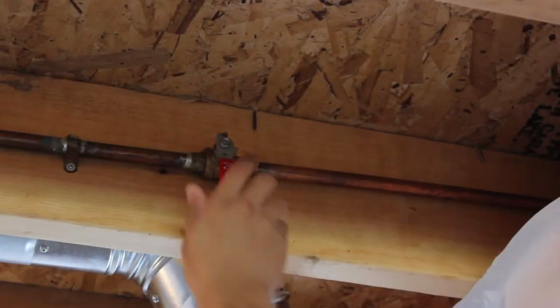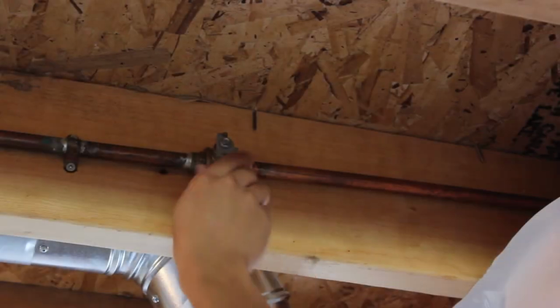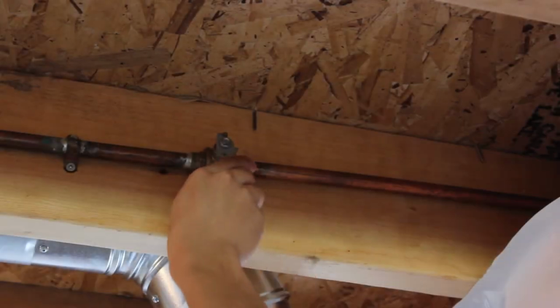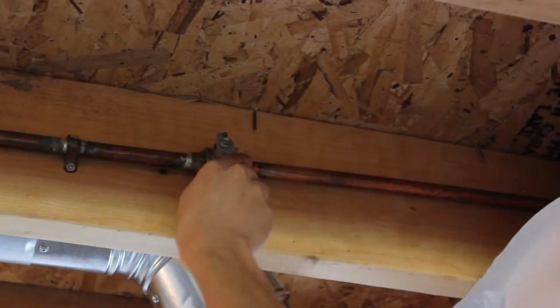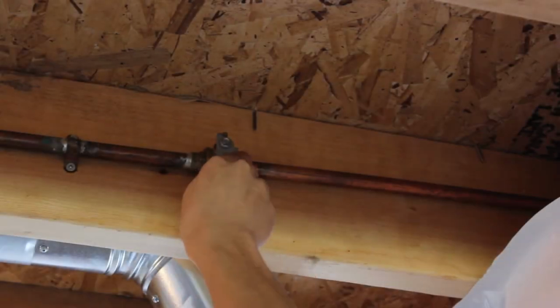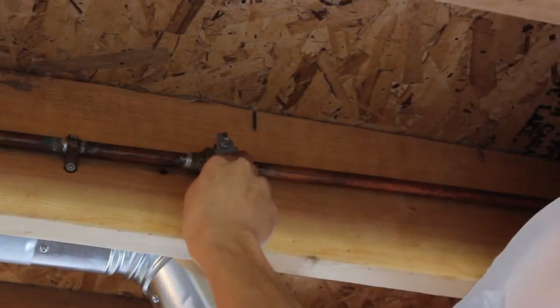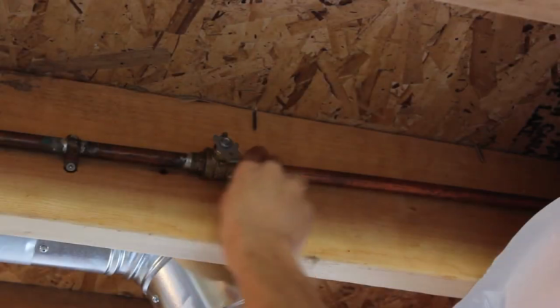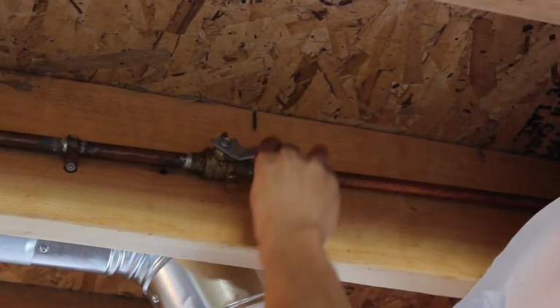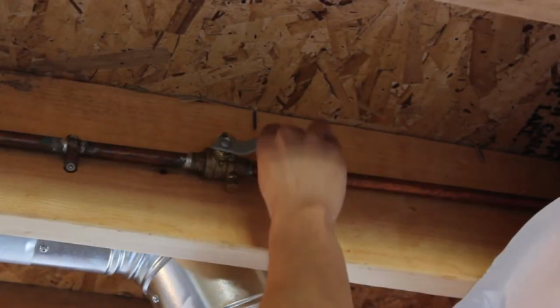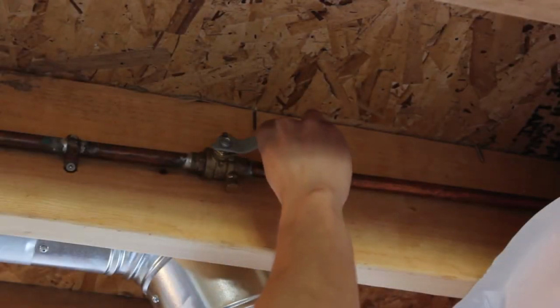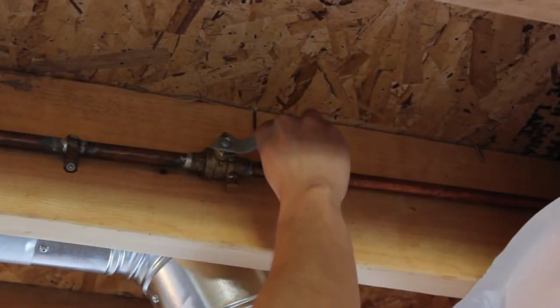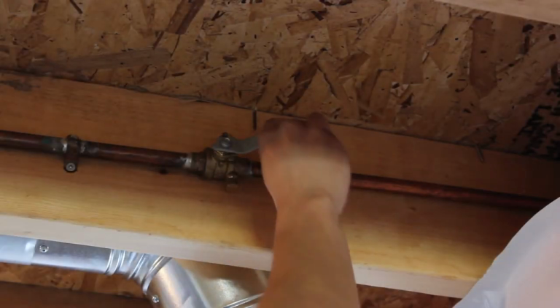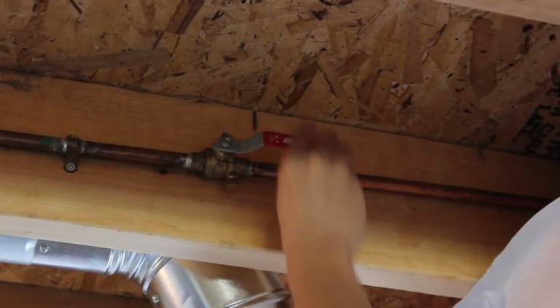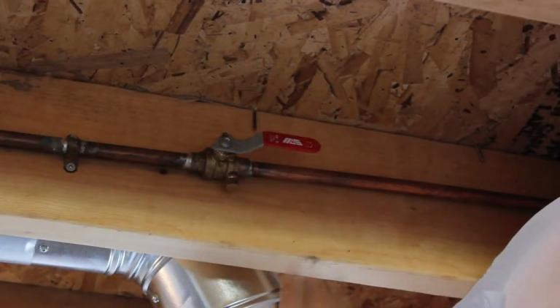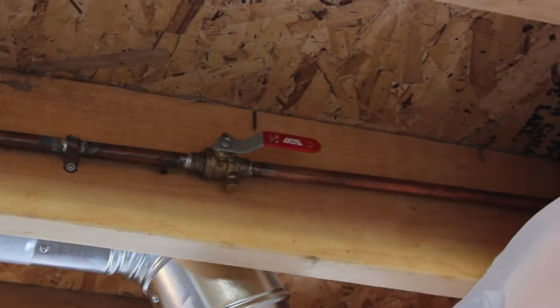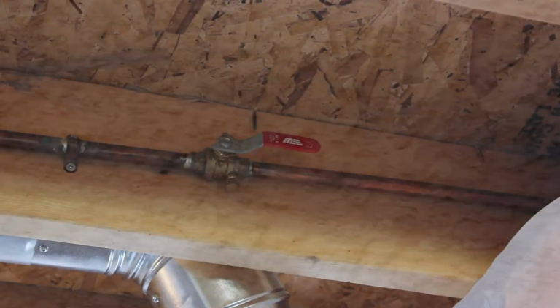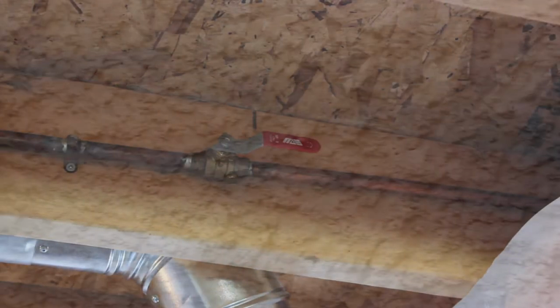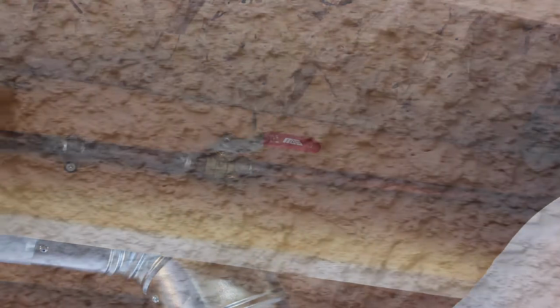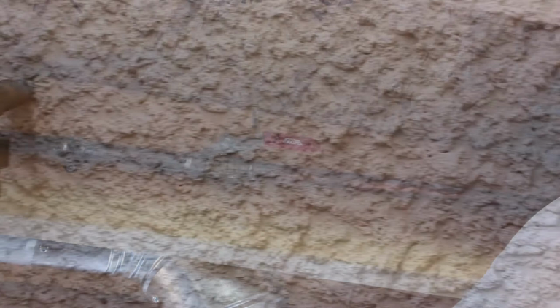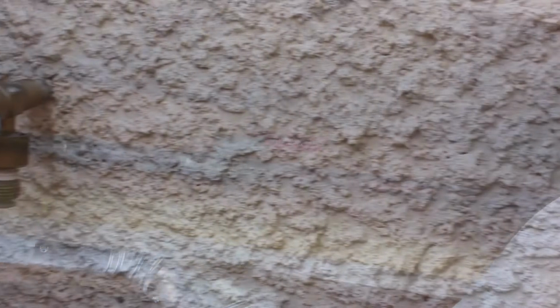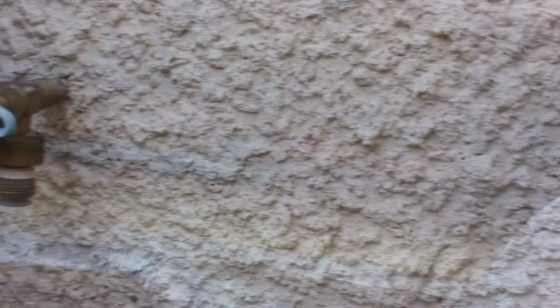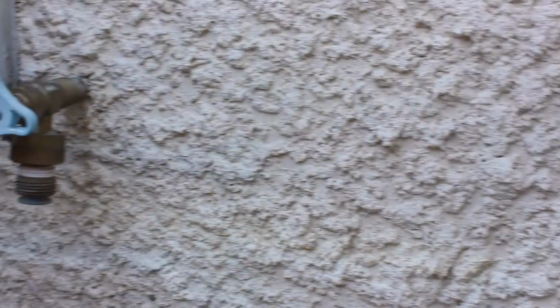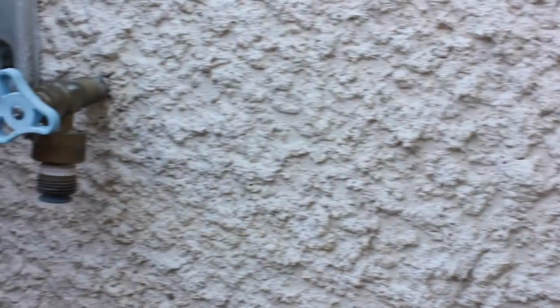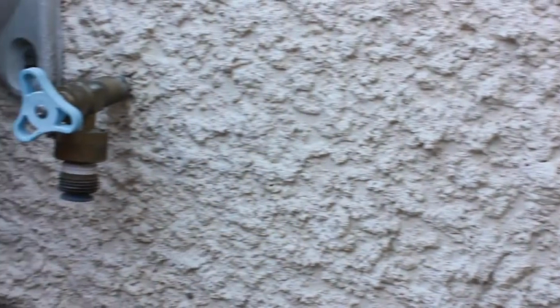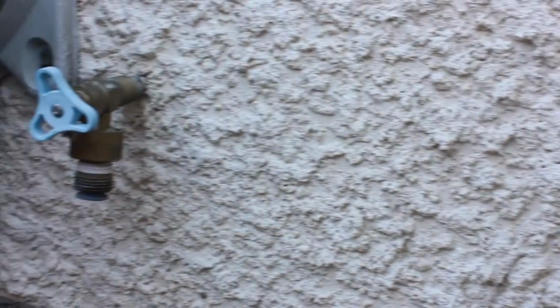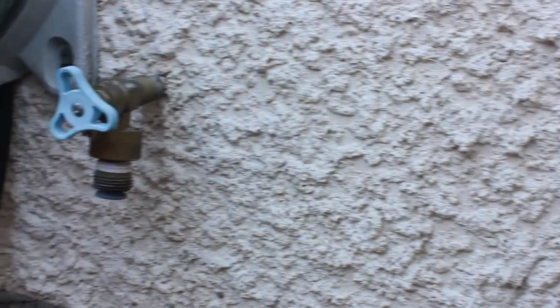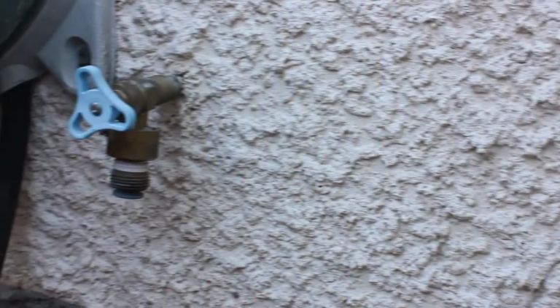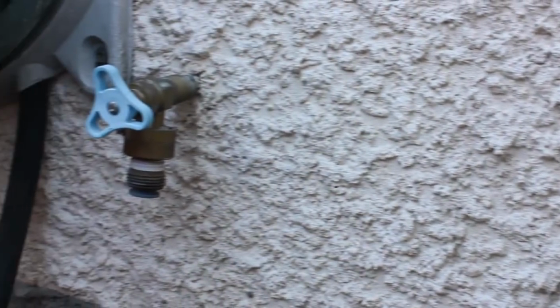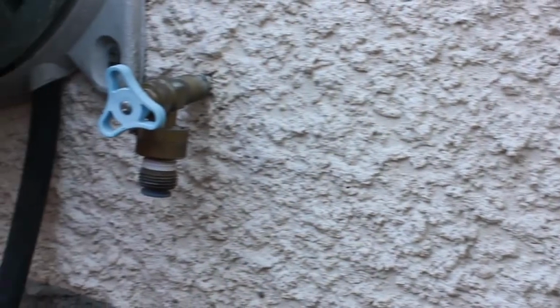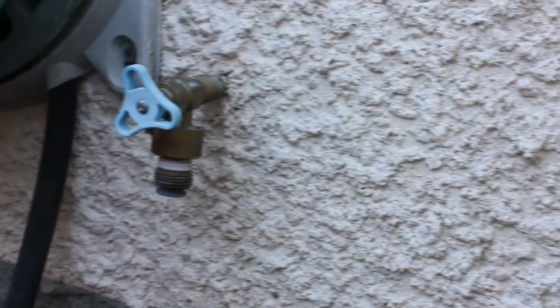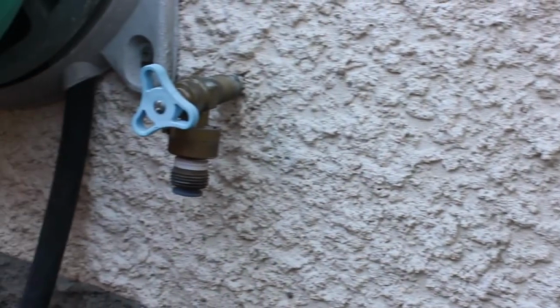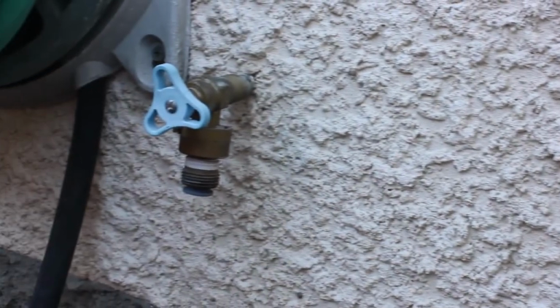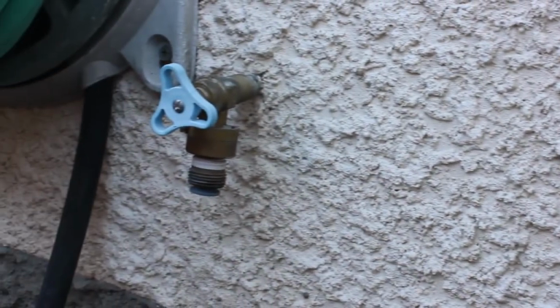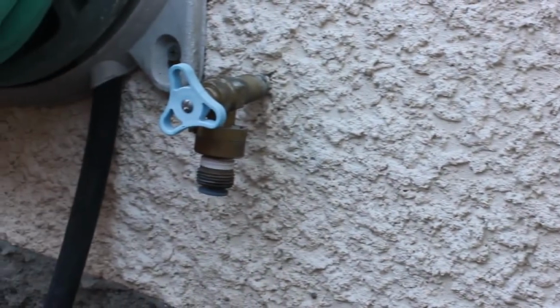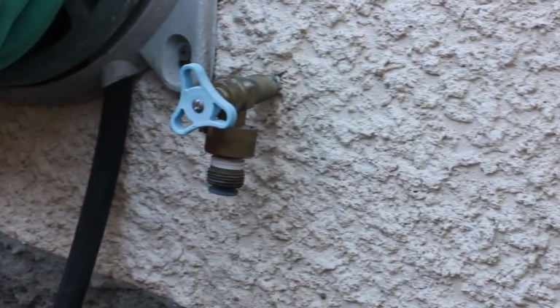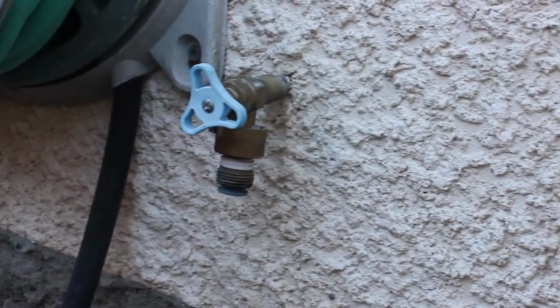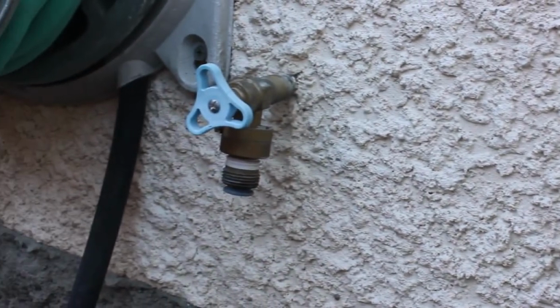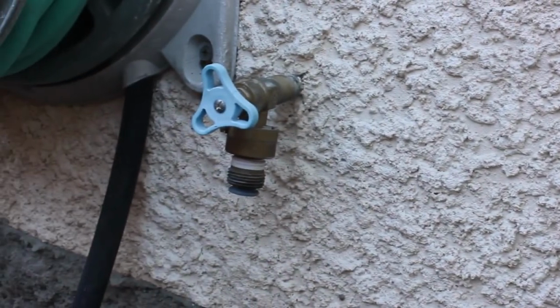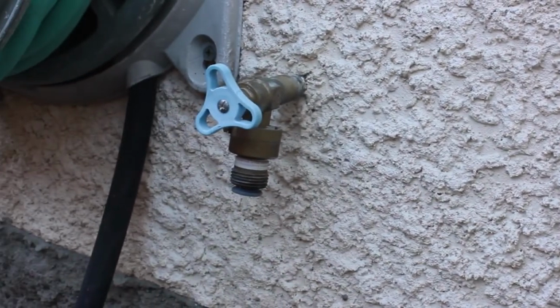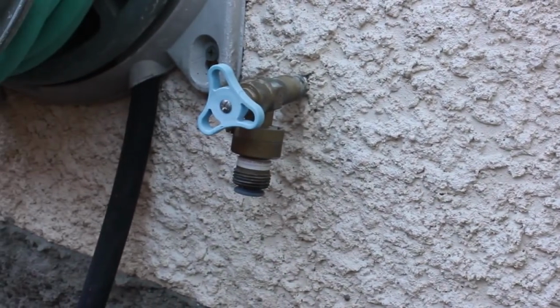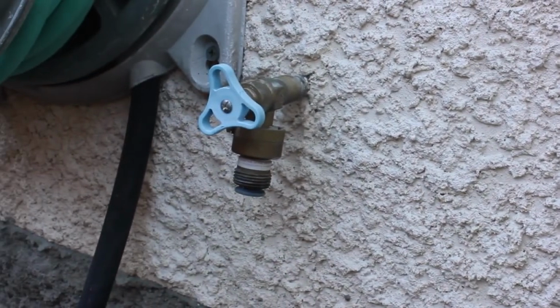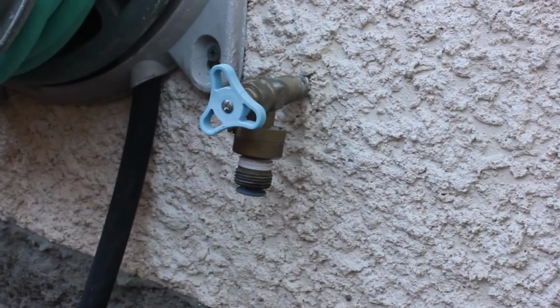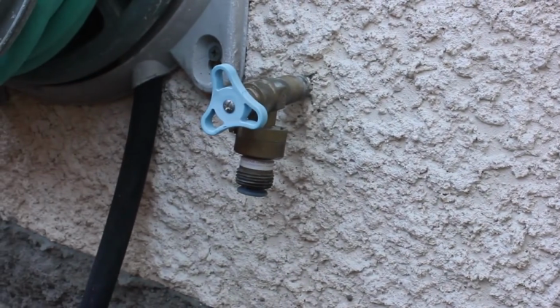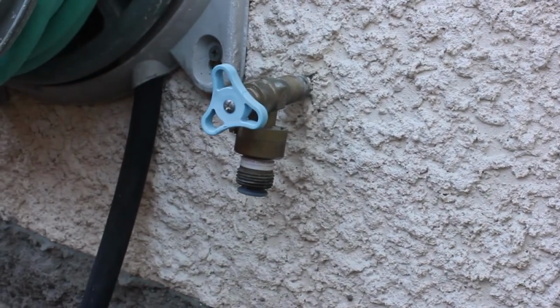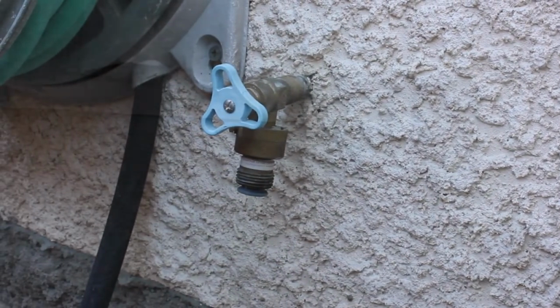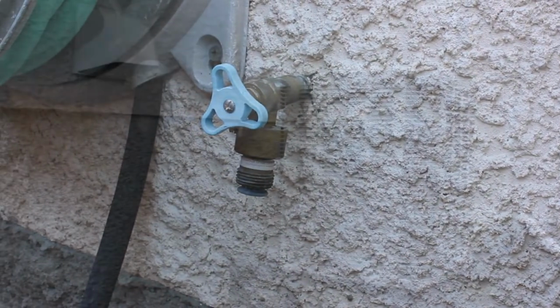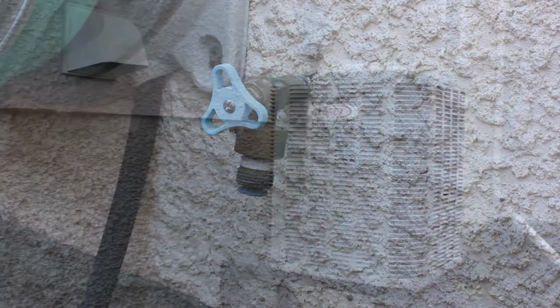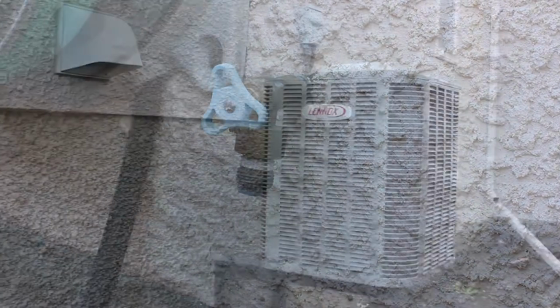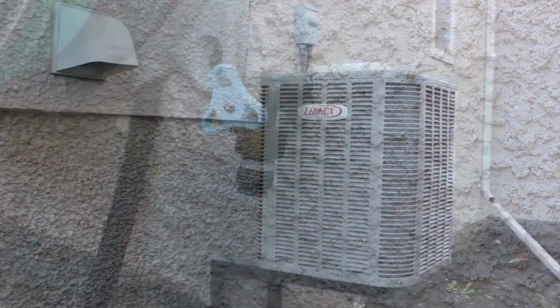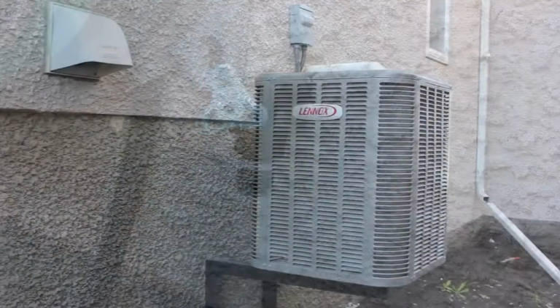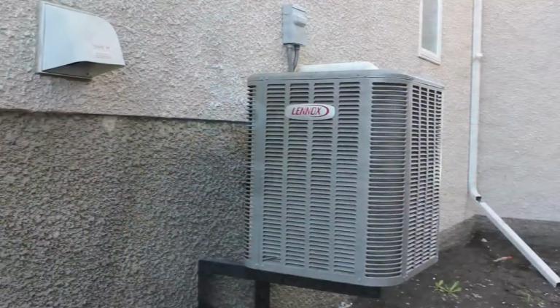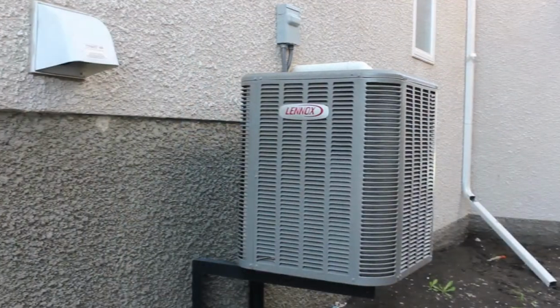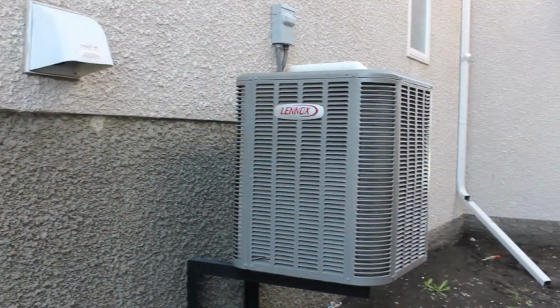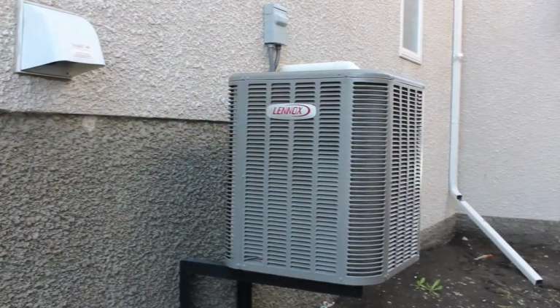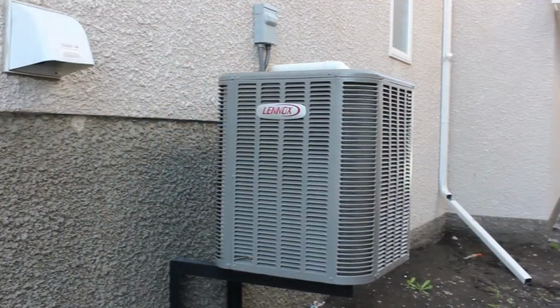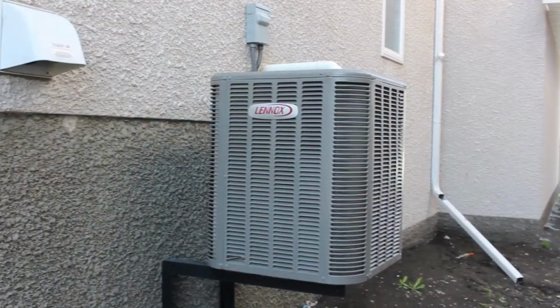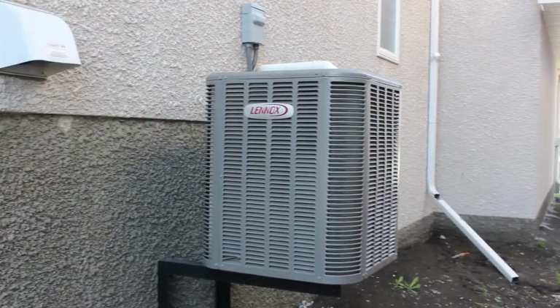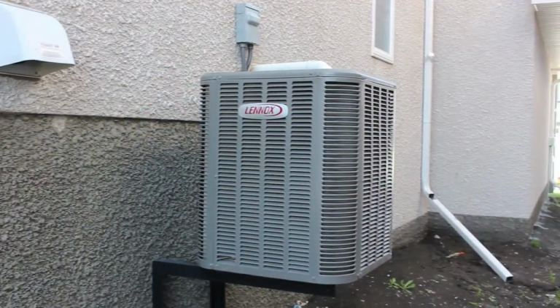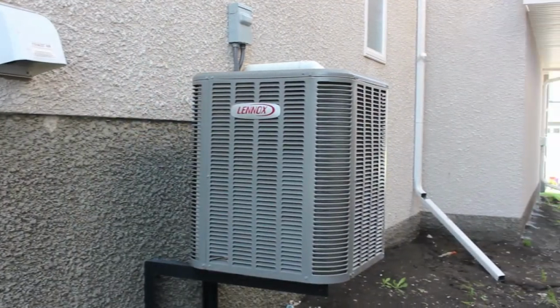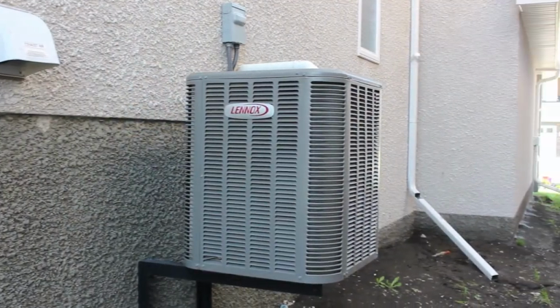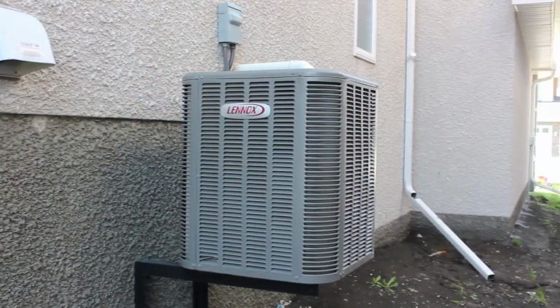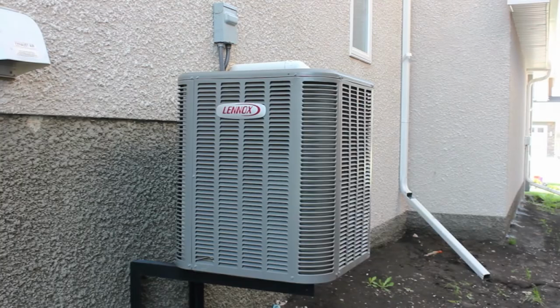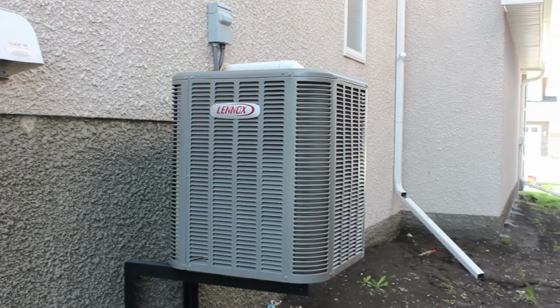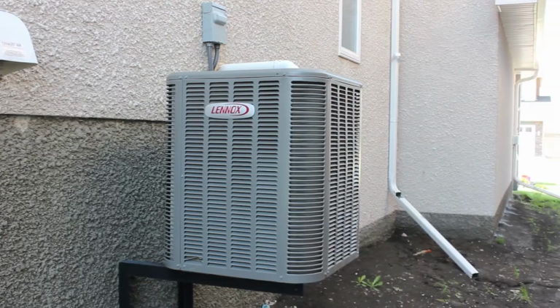Remember to turn on the interior water supply to the hose bibs and exterior faucets and check for leaks. Have an annual service of your AC unit.